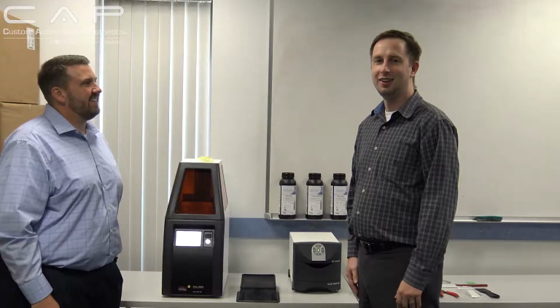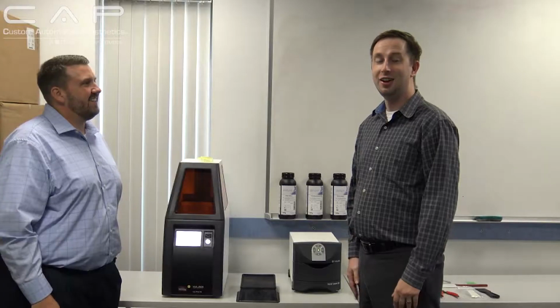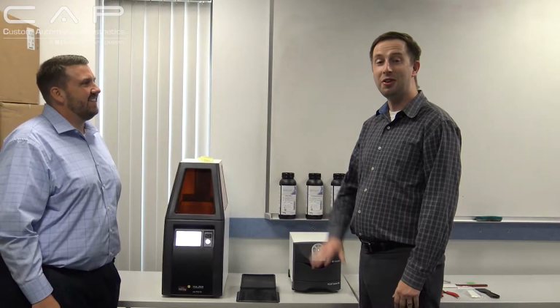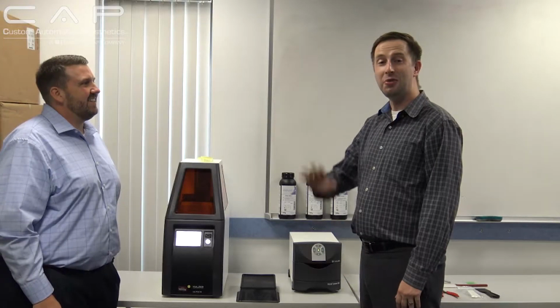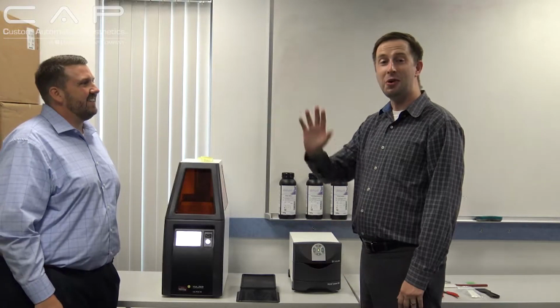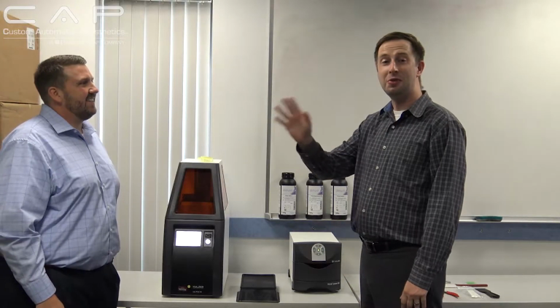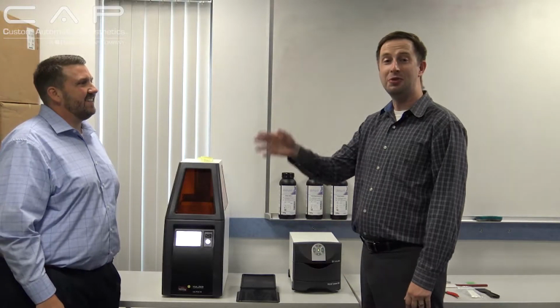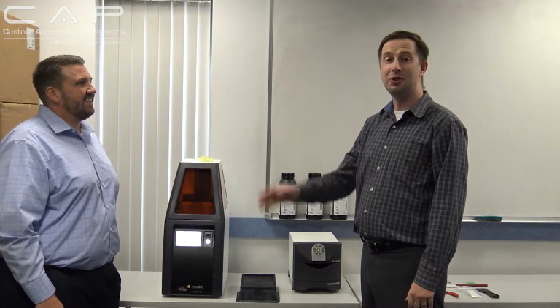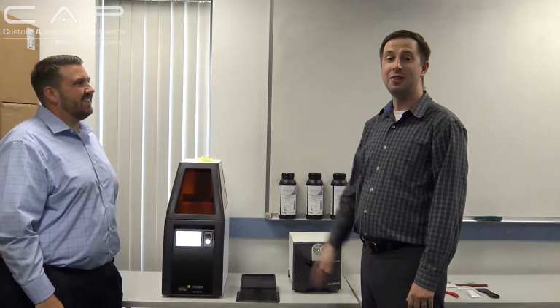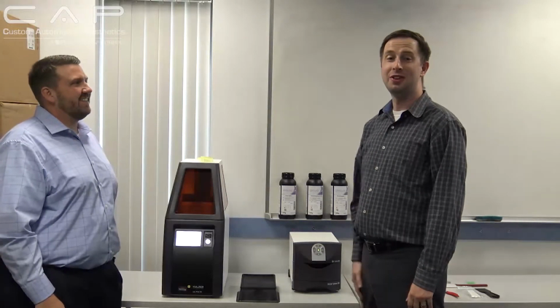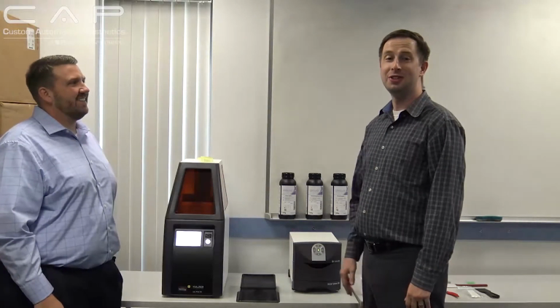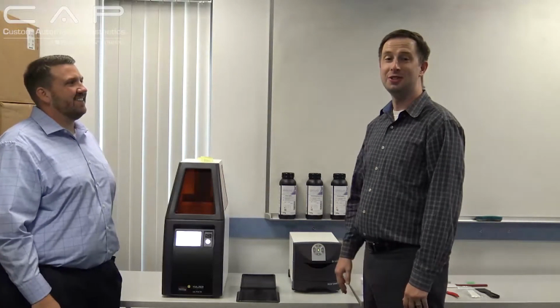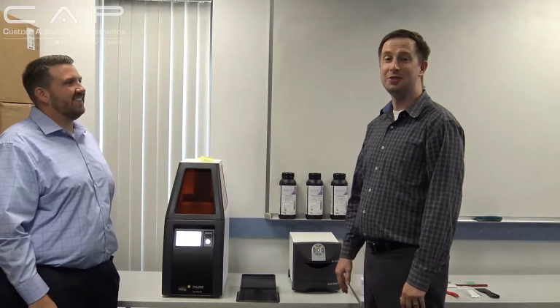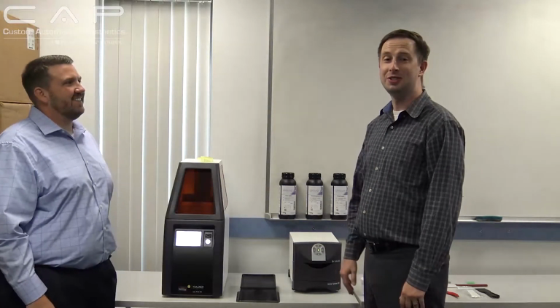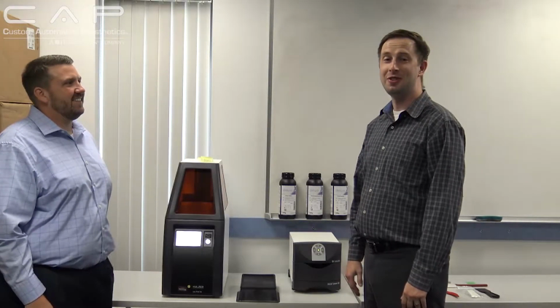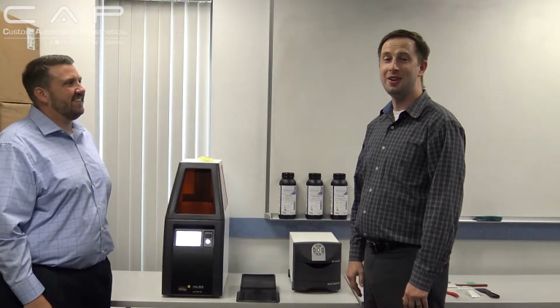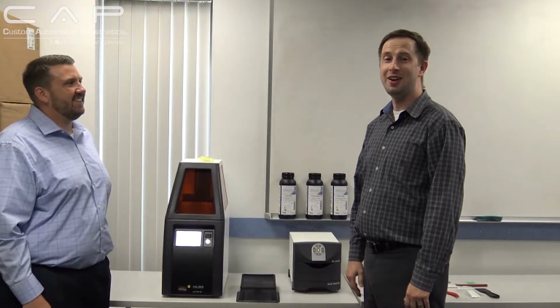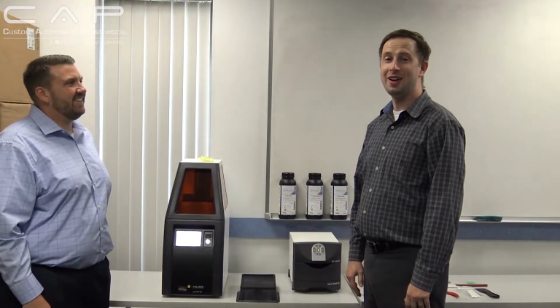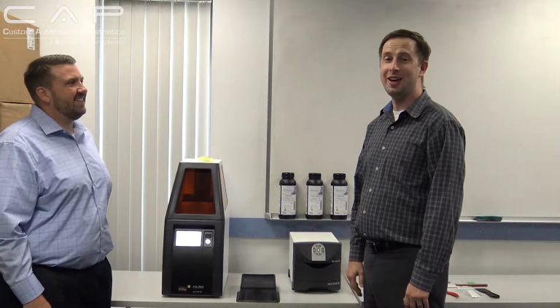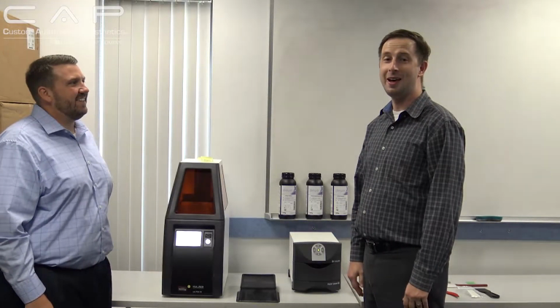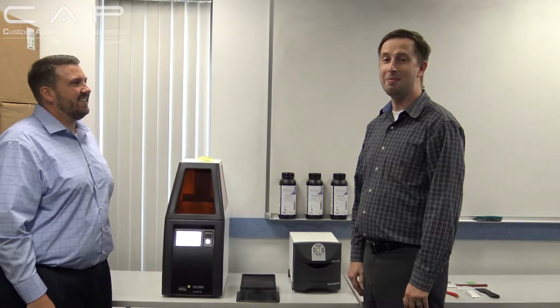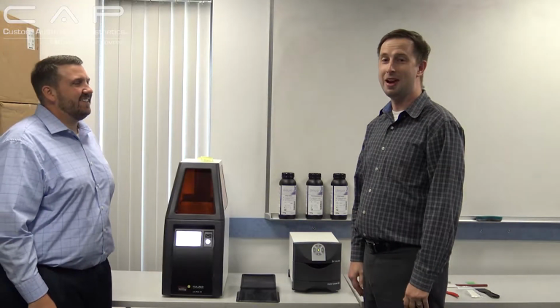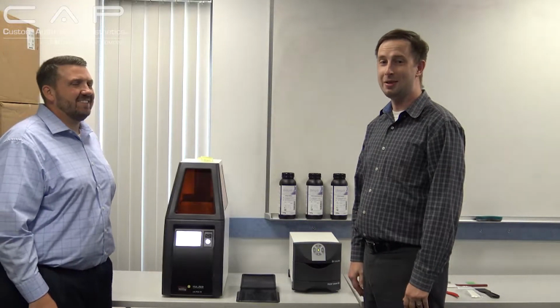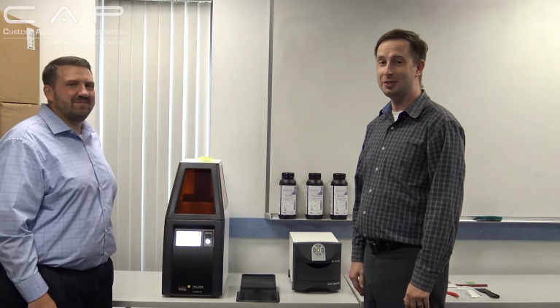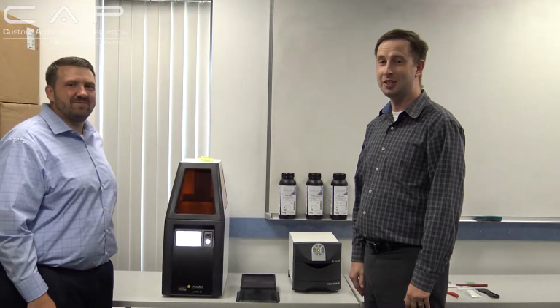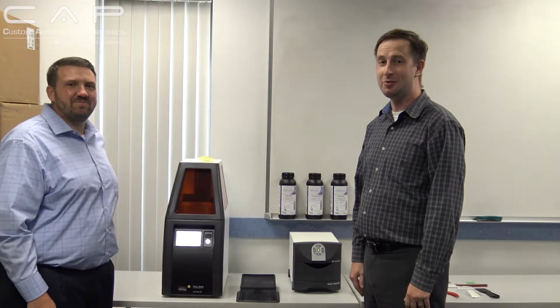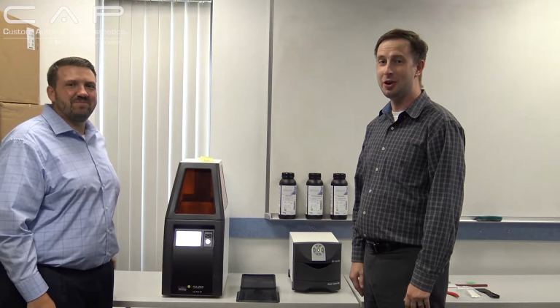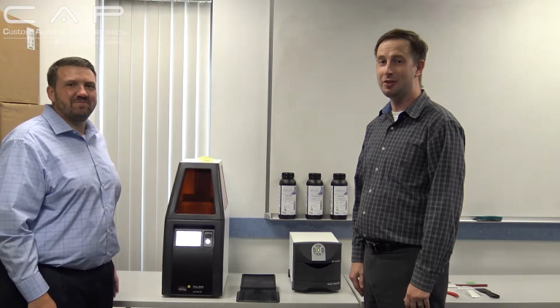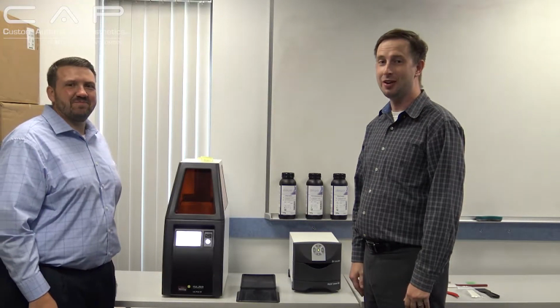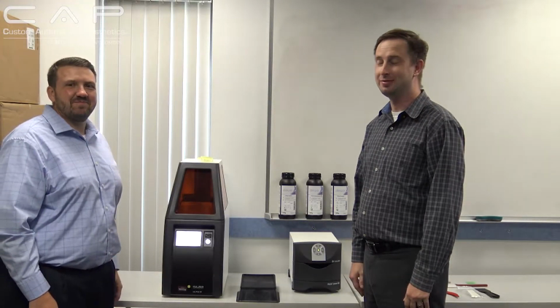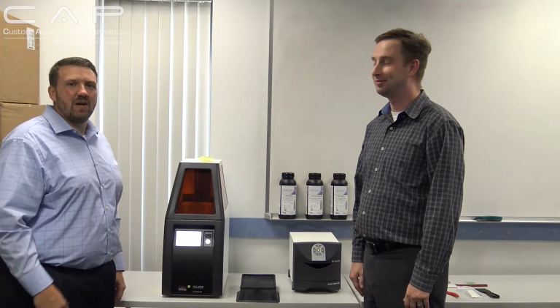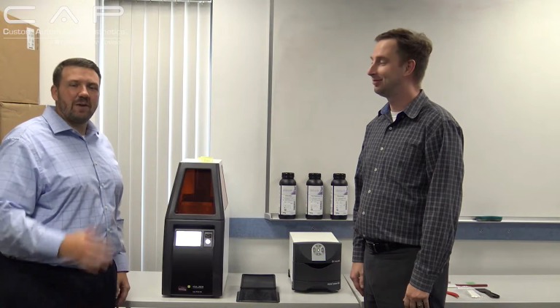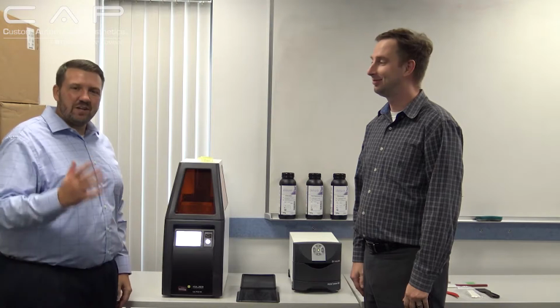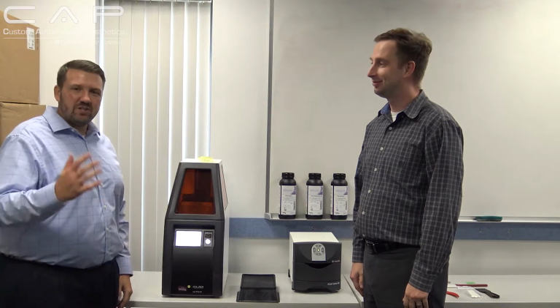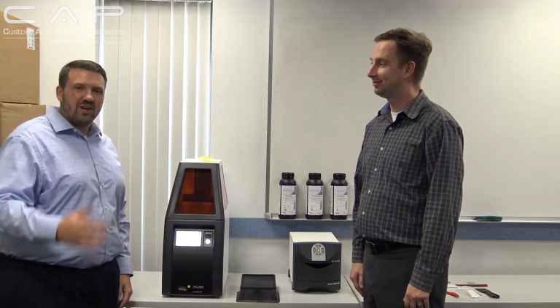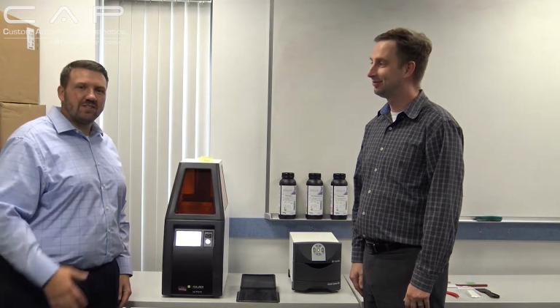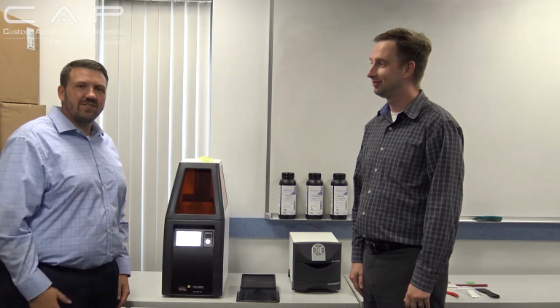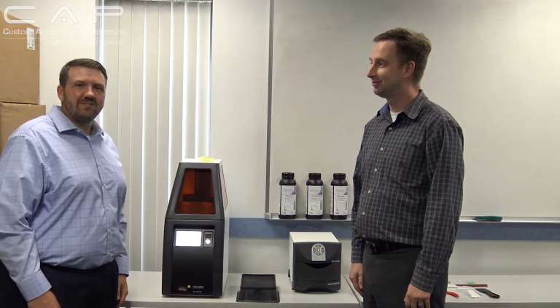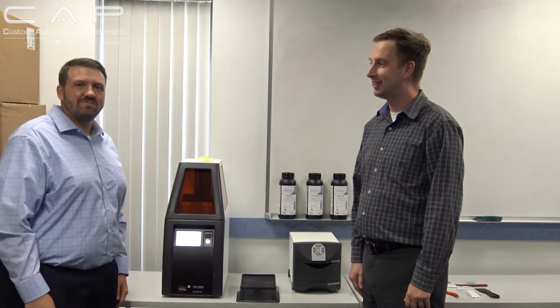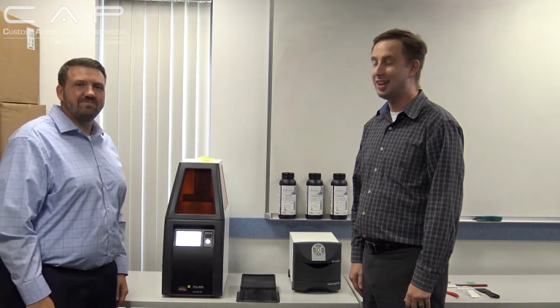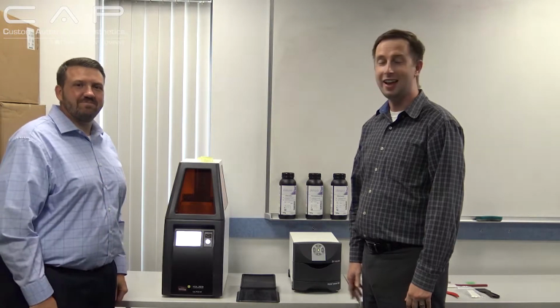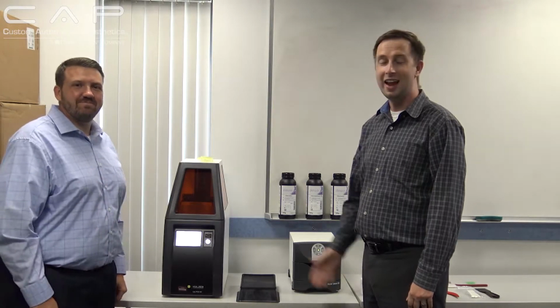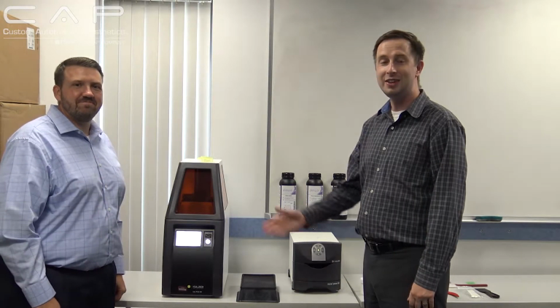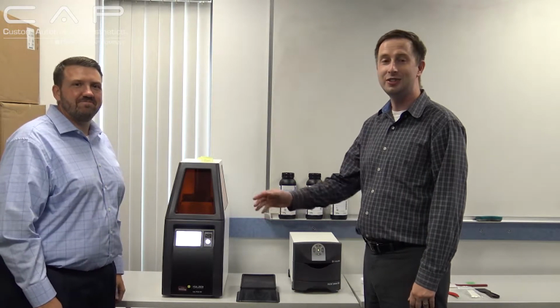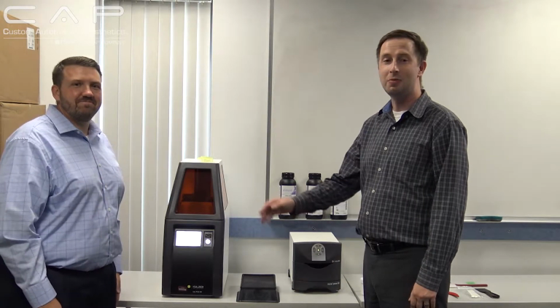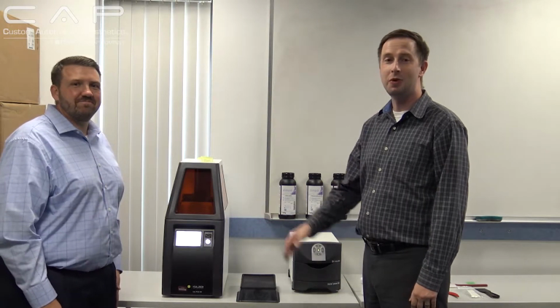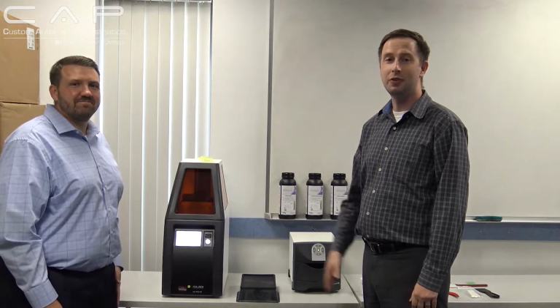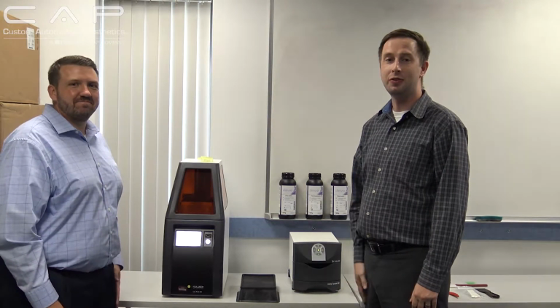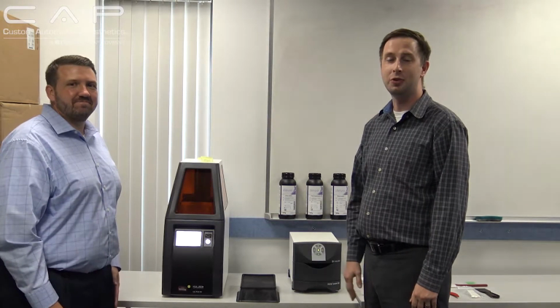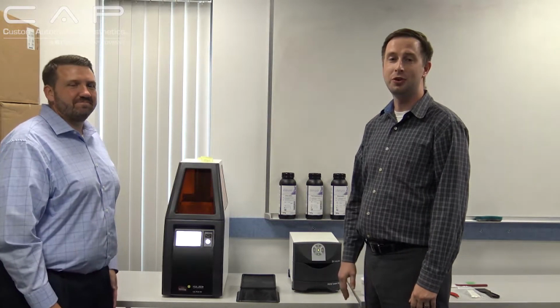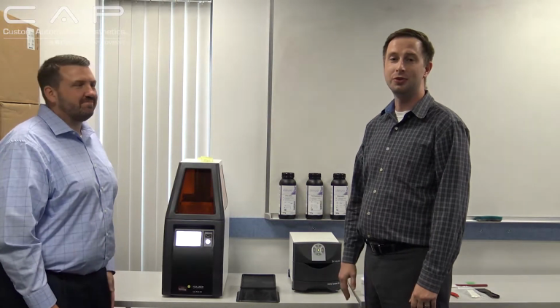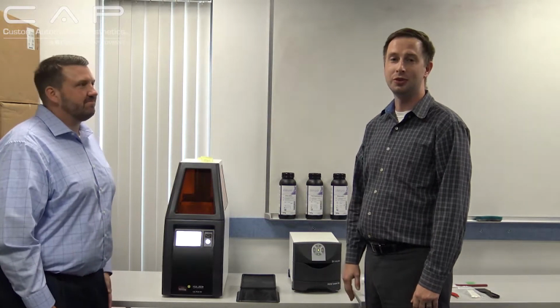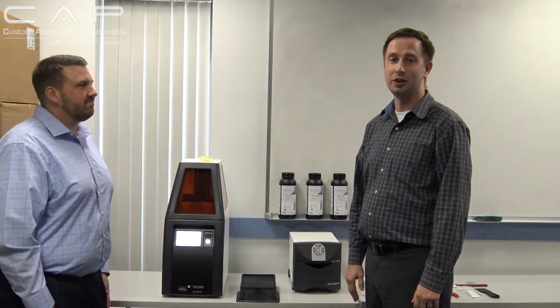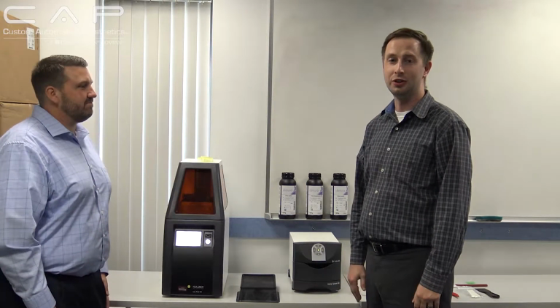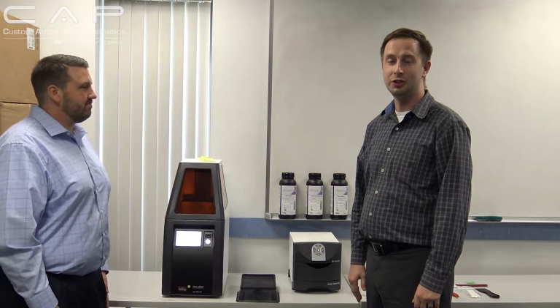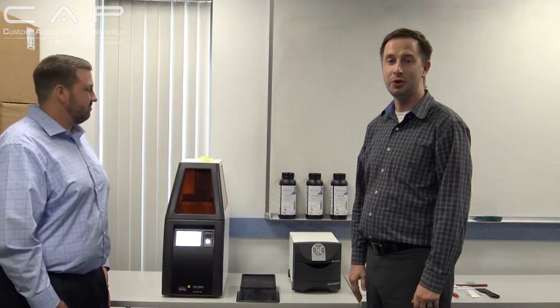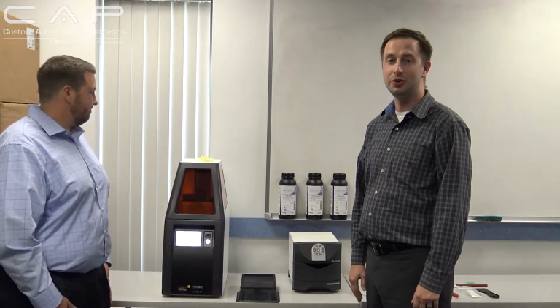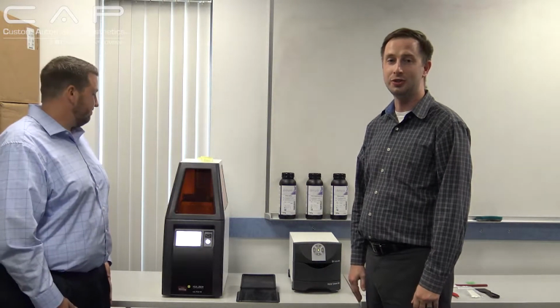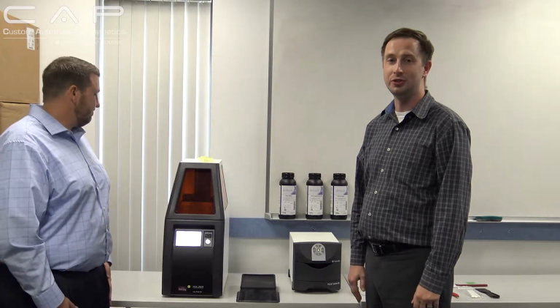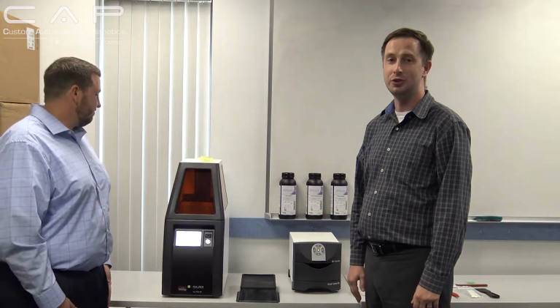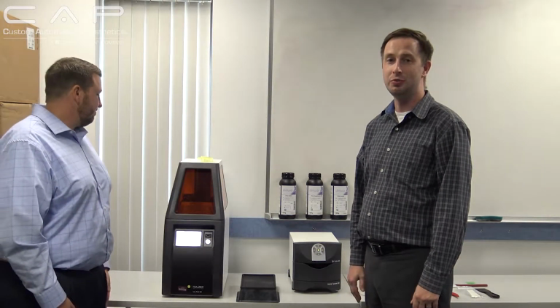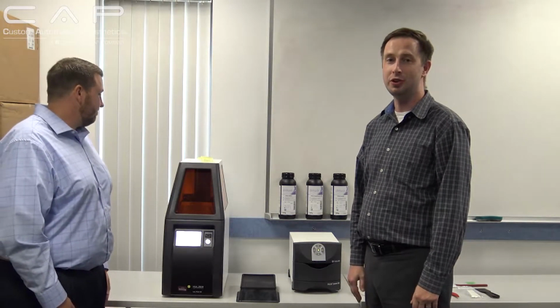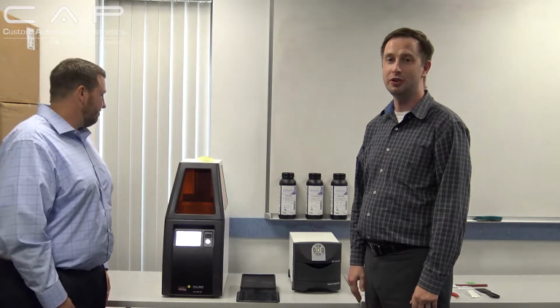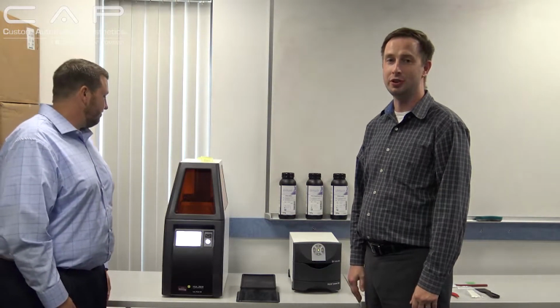Hello and welcome to another edition of What's Going On at CAT. My name is Sam Wainwright. I'm Andy Johnston. Andy's come over from Kolzer here to show us his new printer.